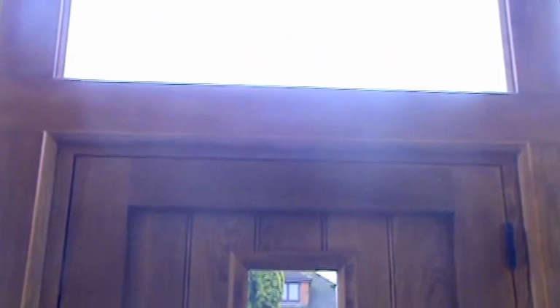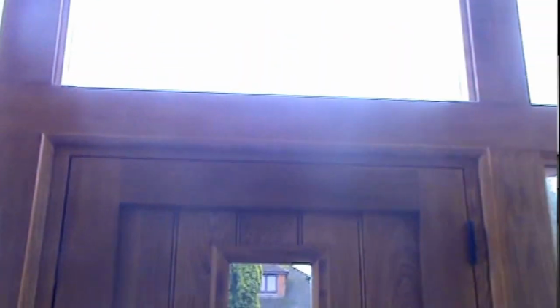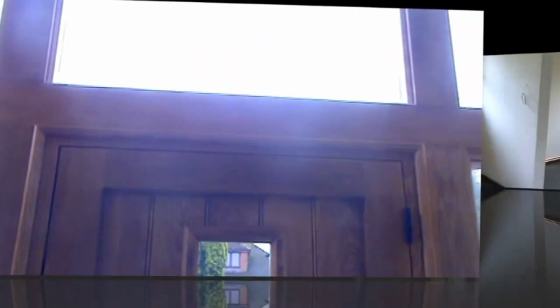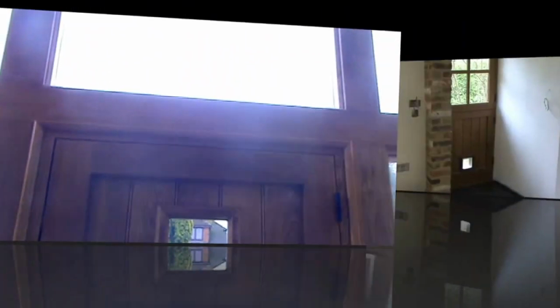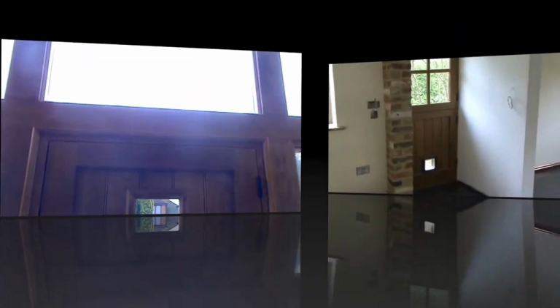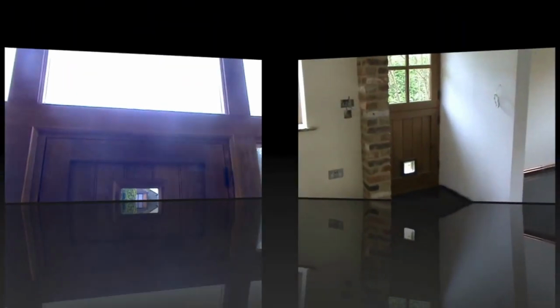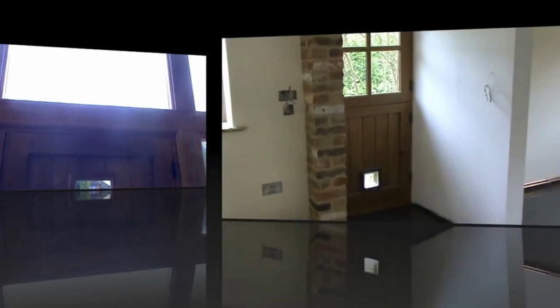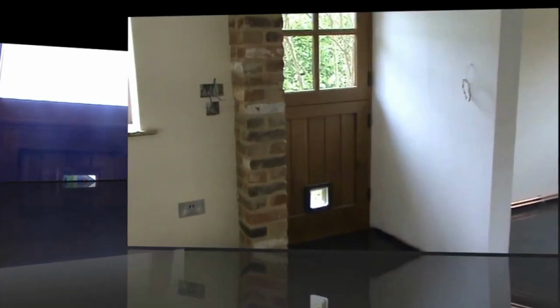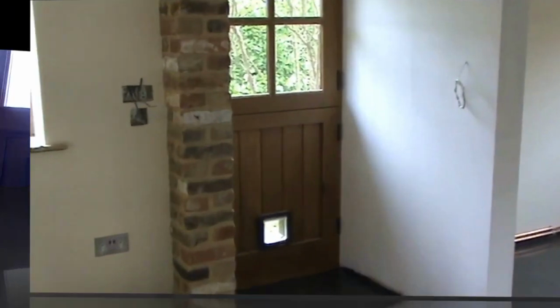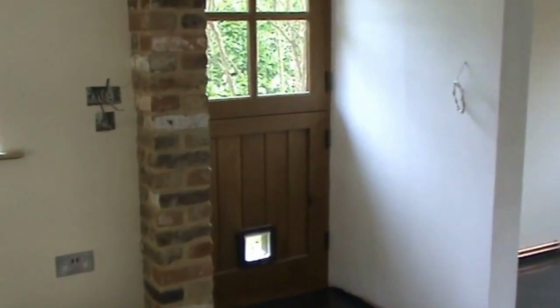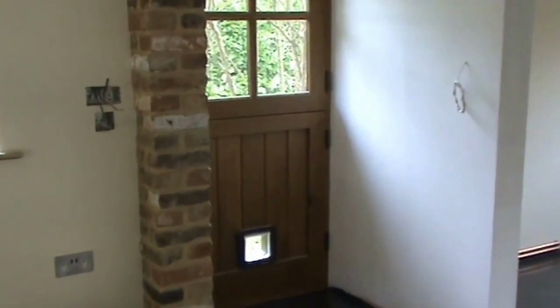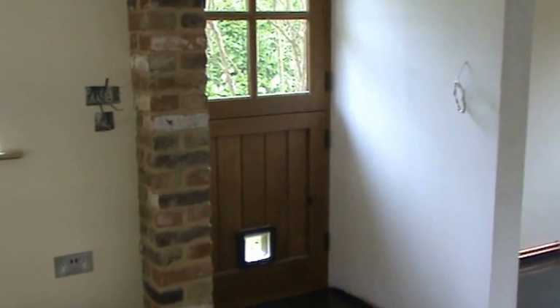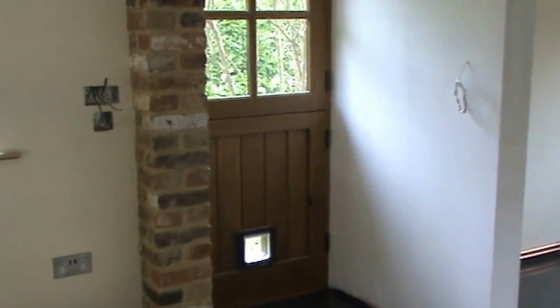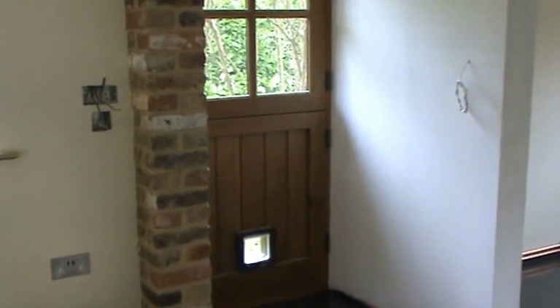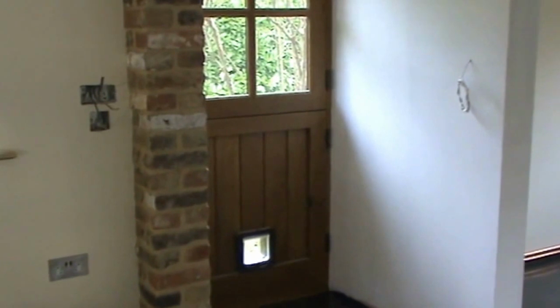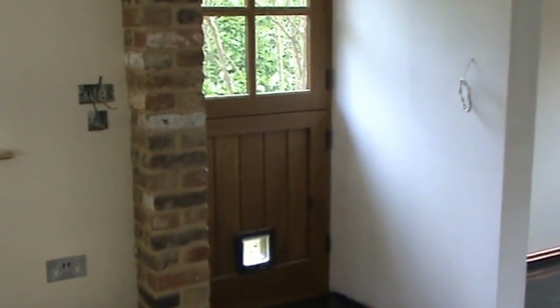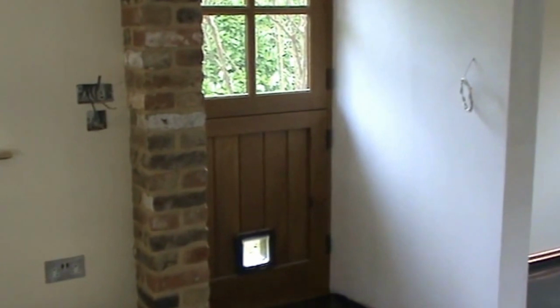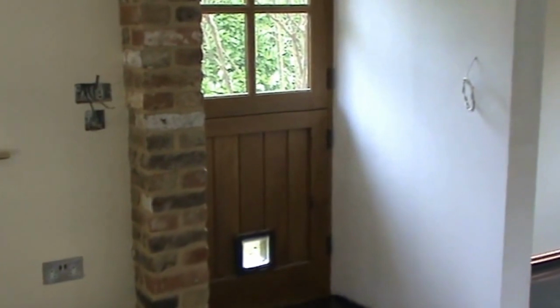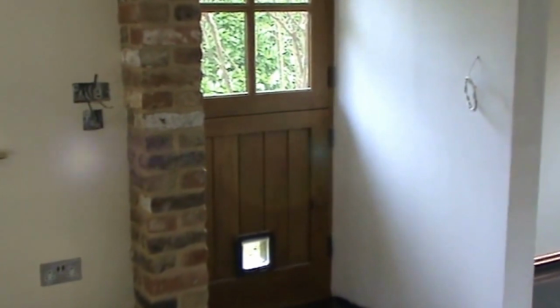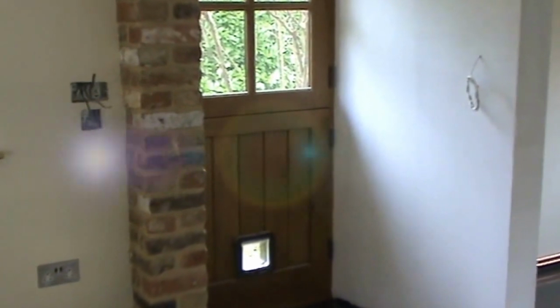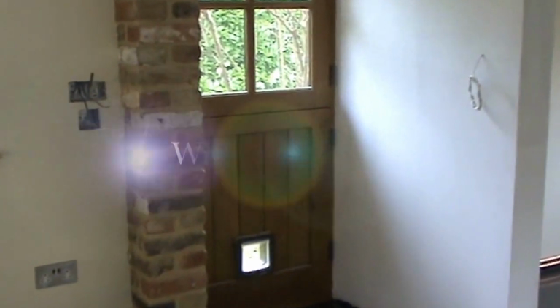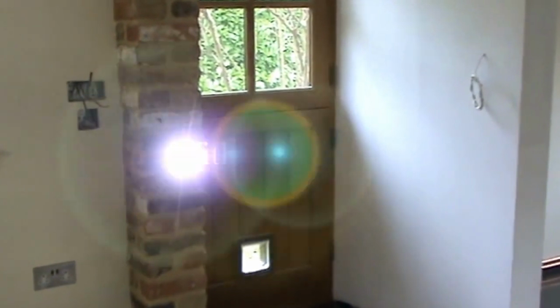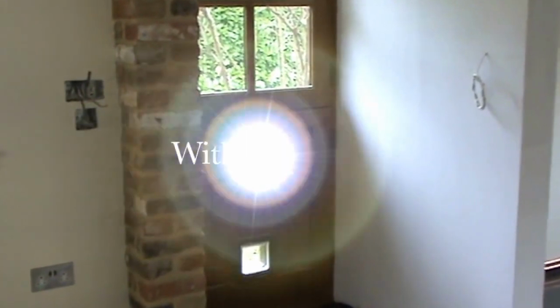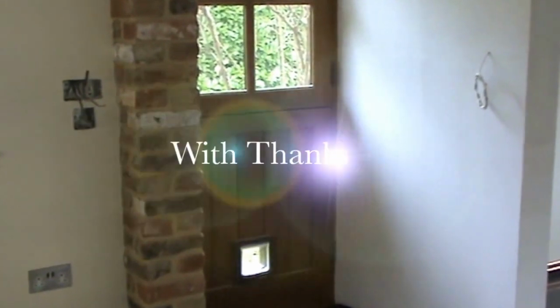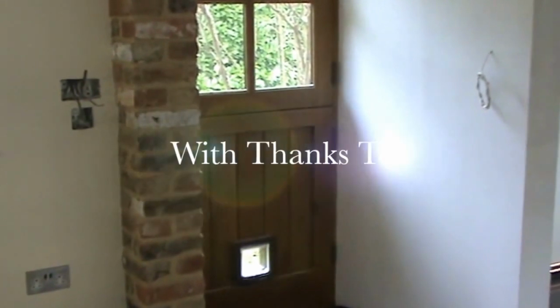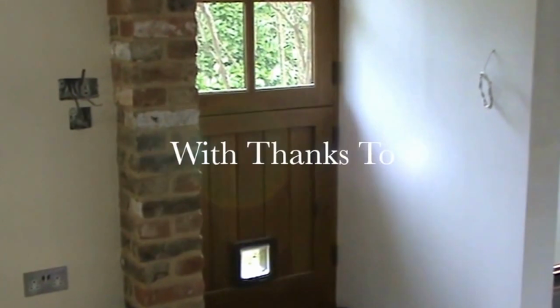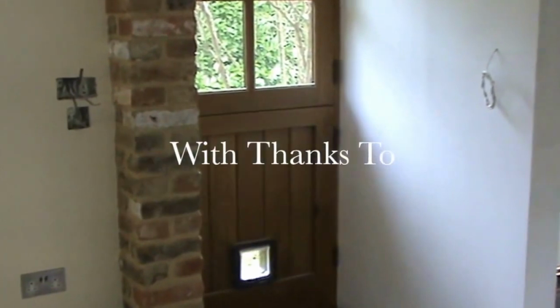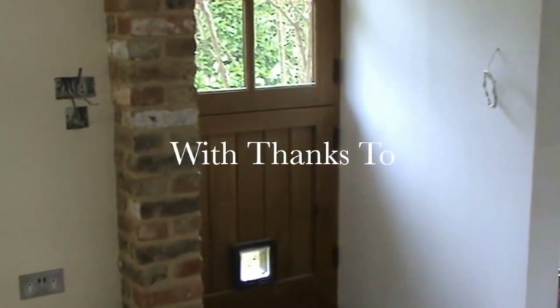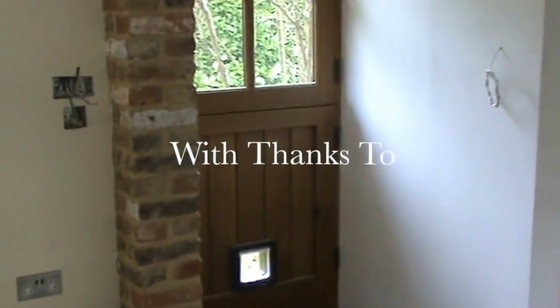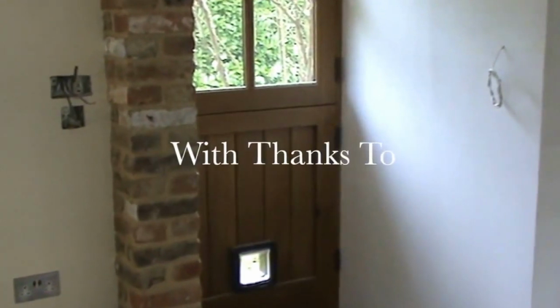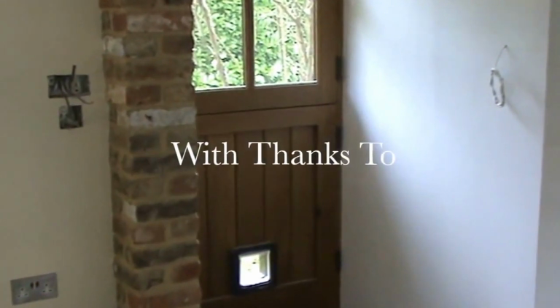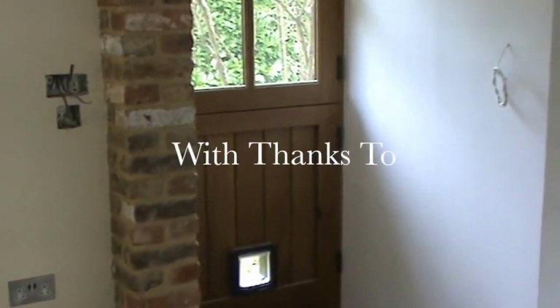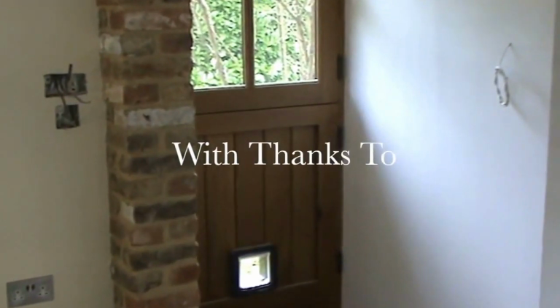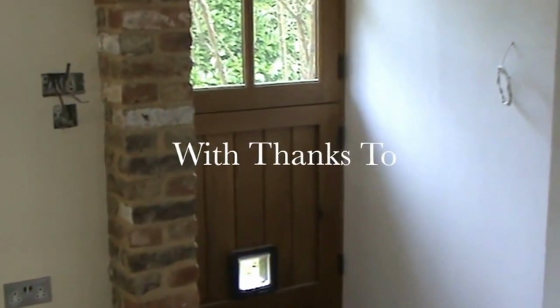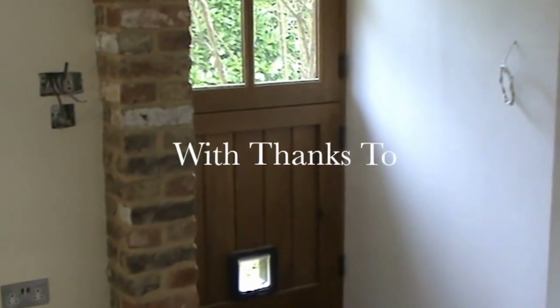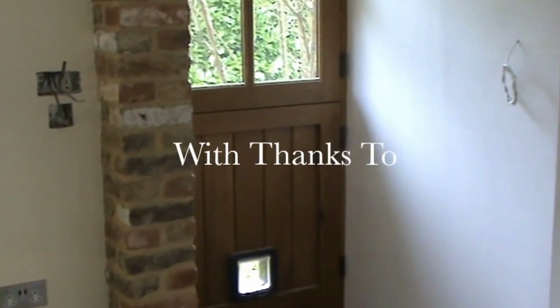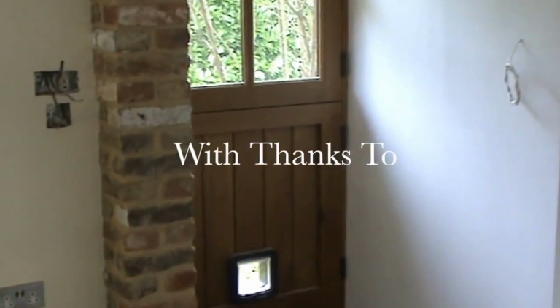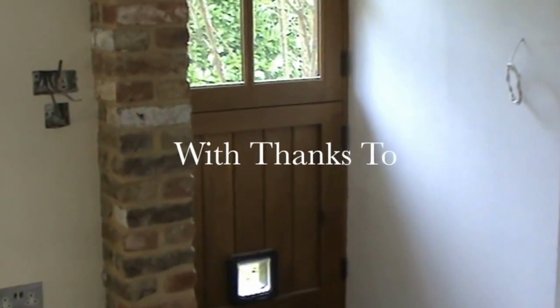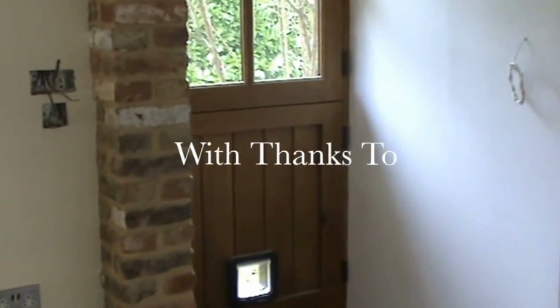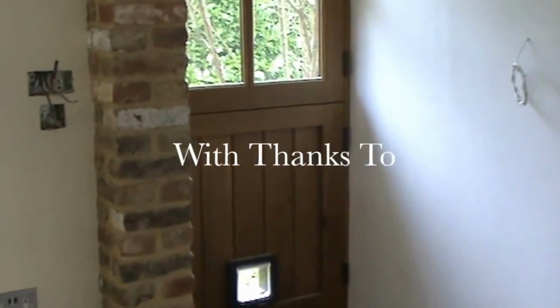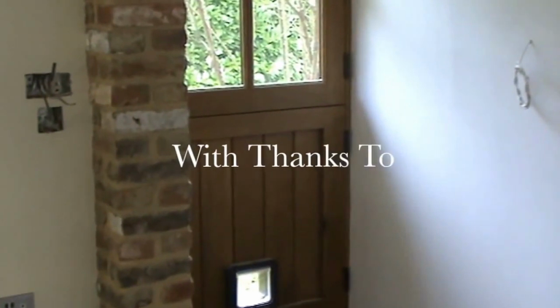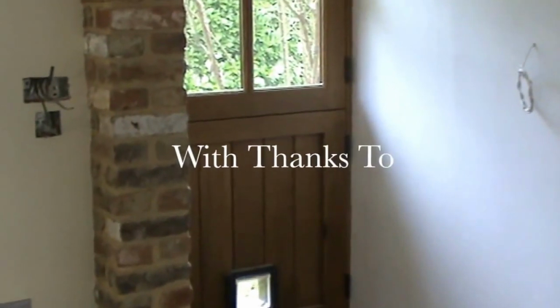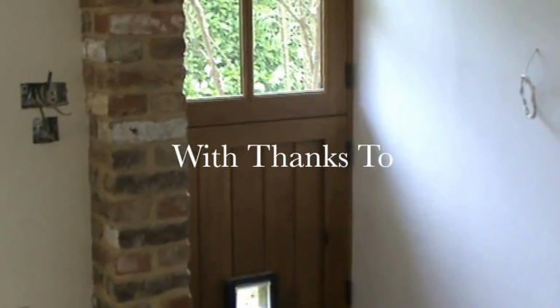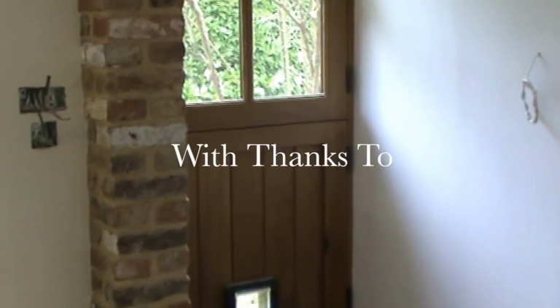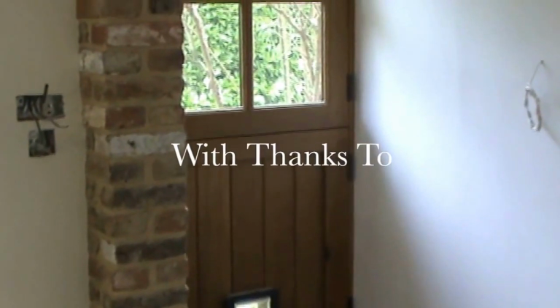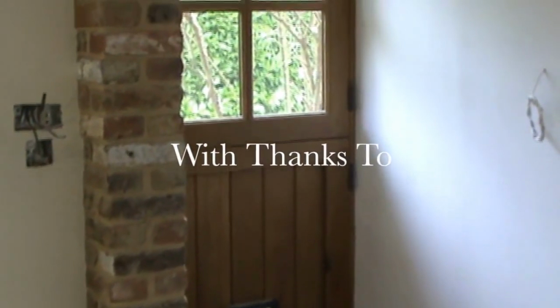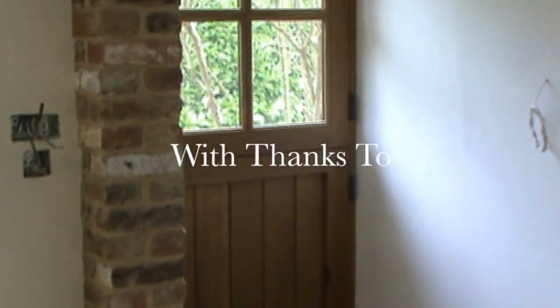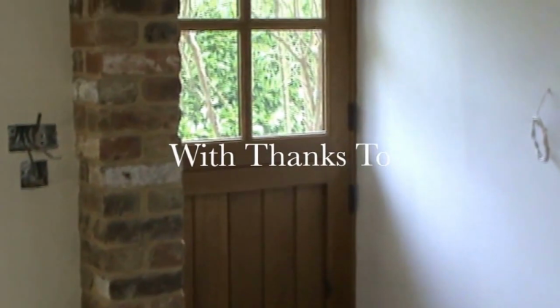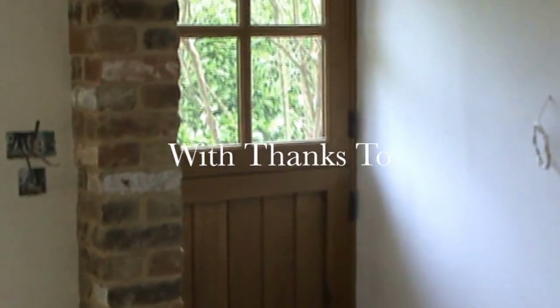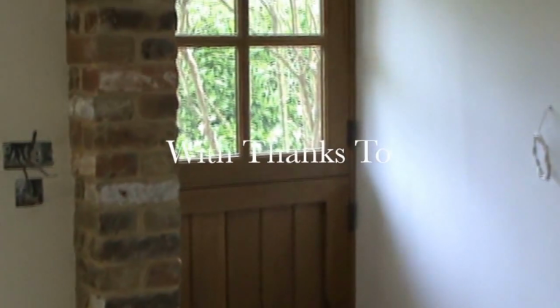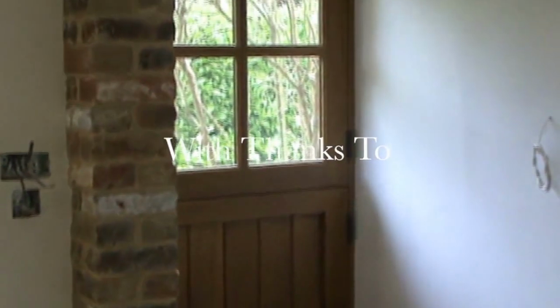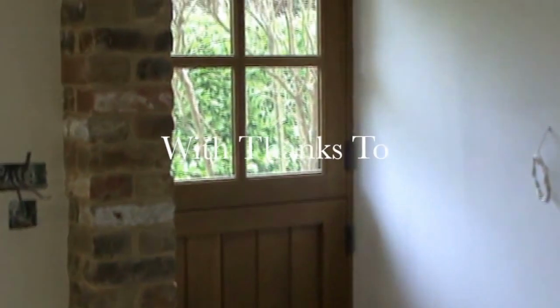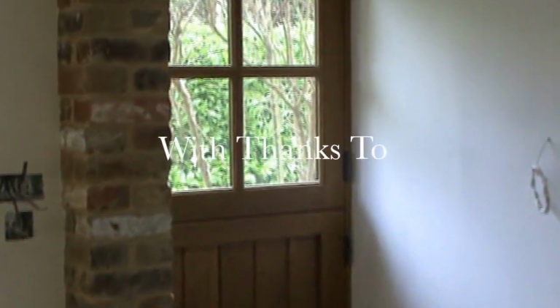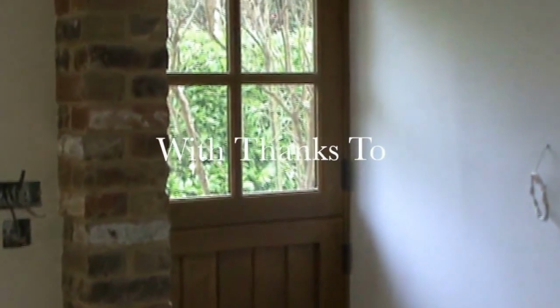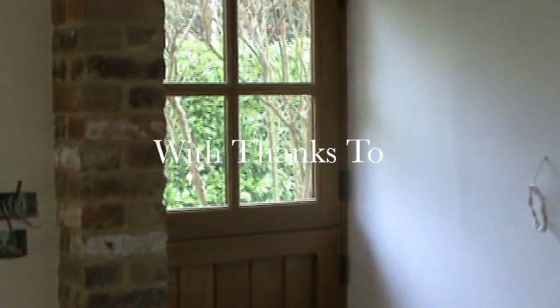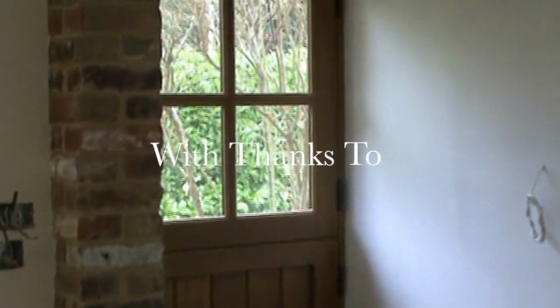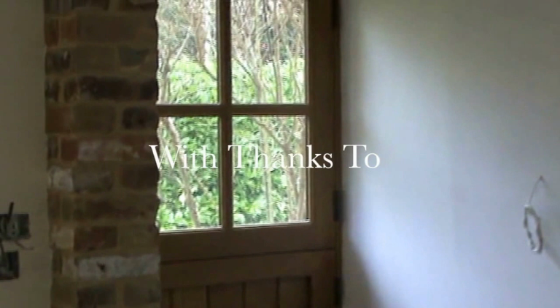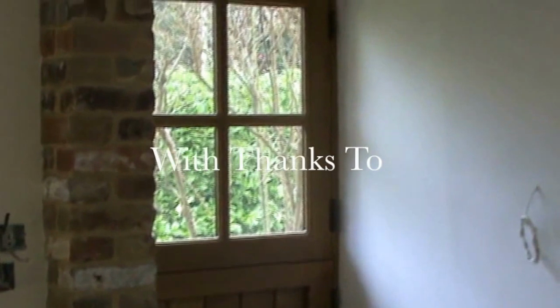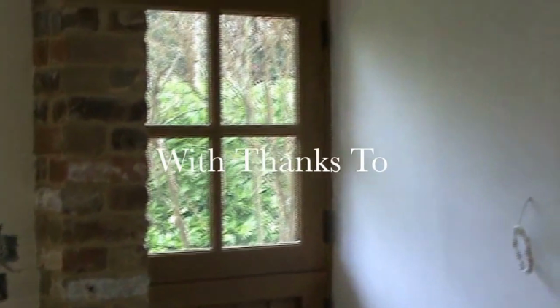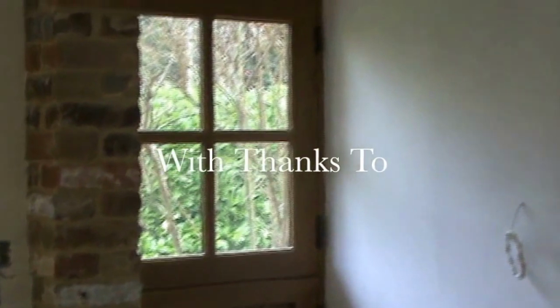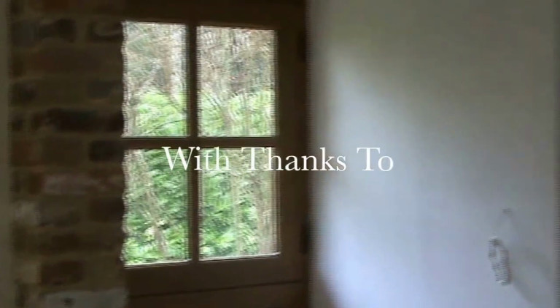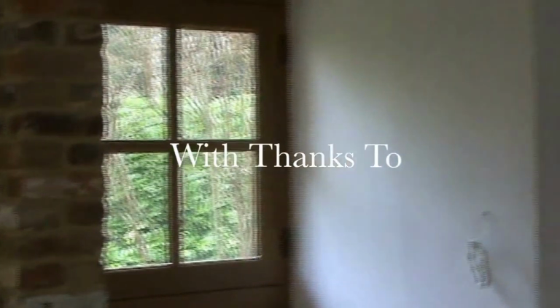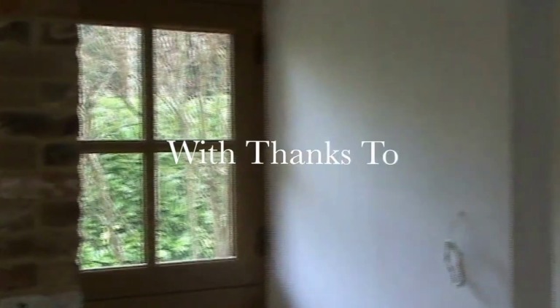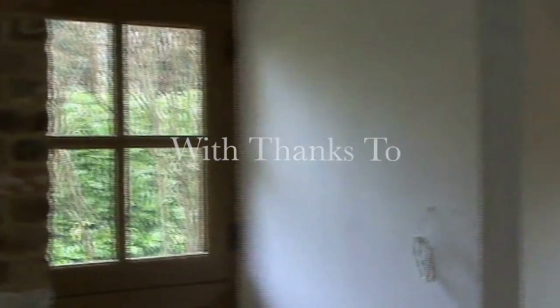Thank you to our clients Sarah and Mark in believing in Northwood to be able to deliver their brief to the full.